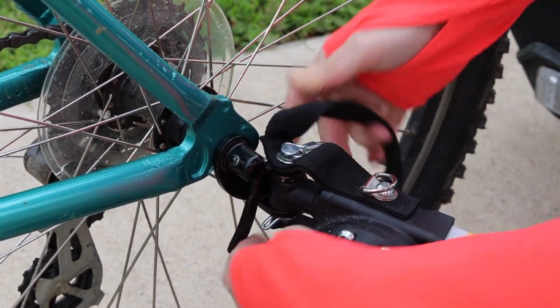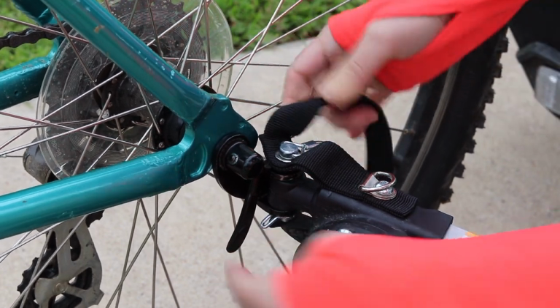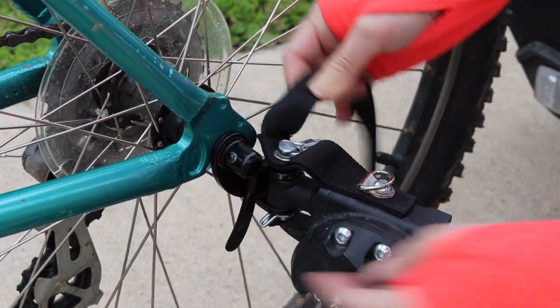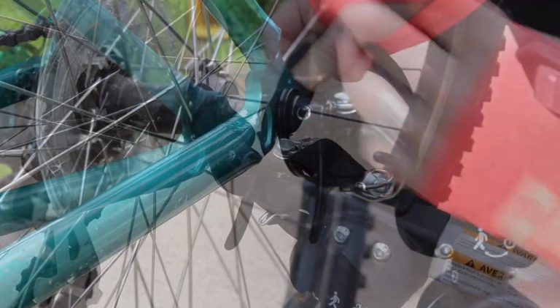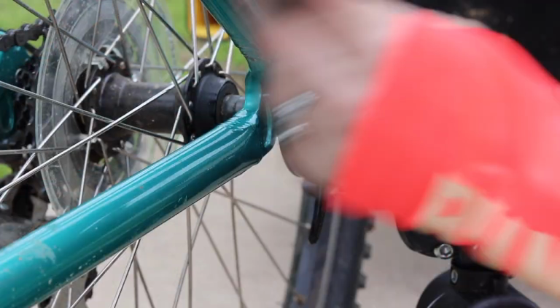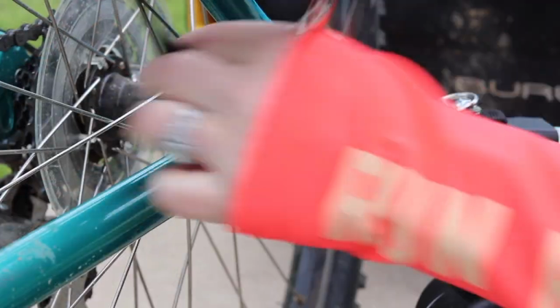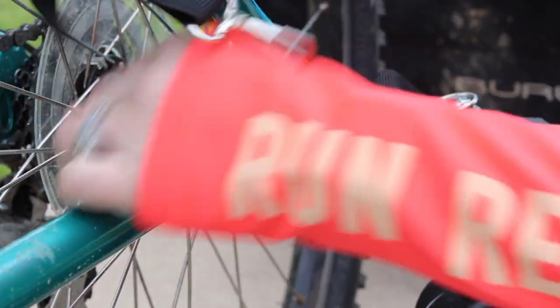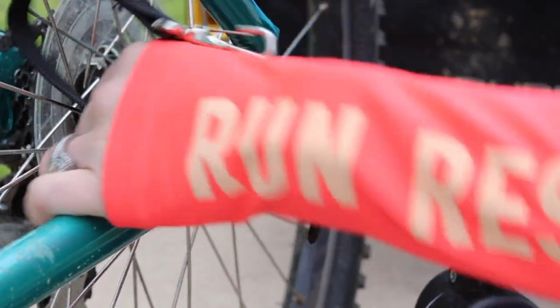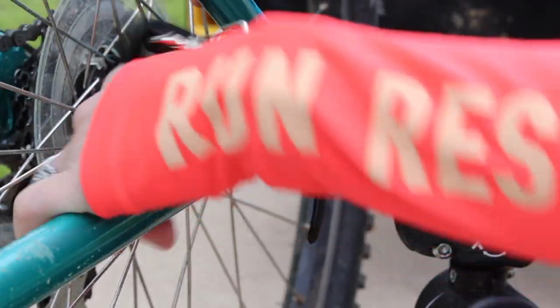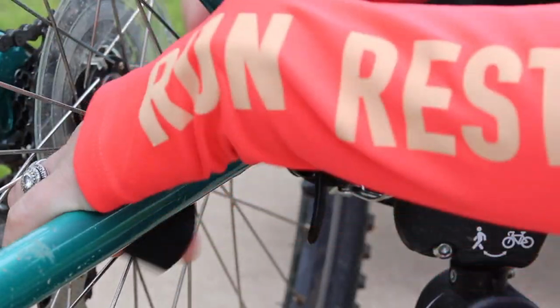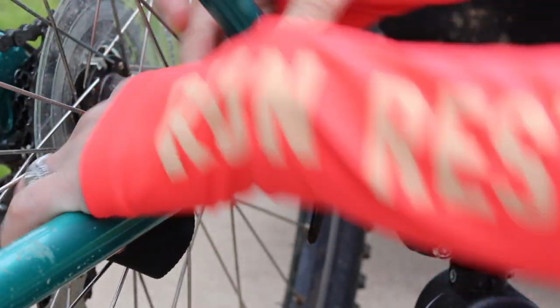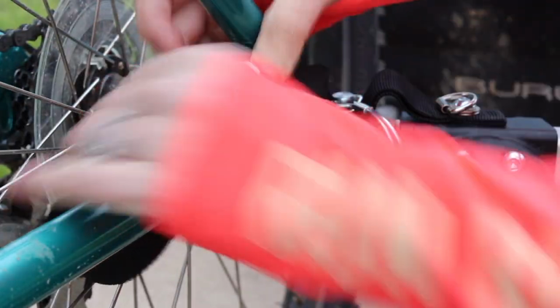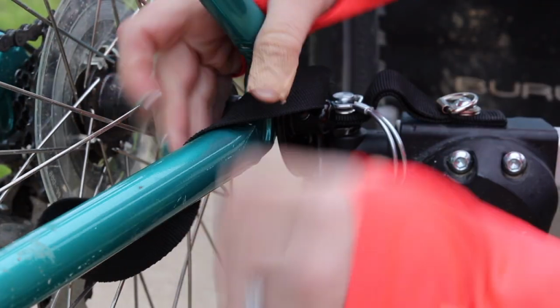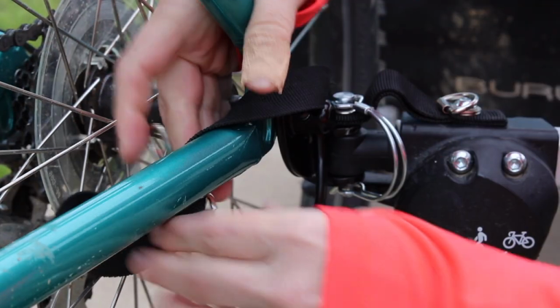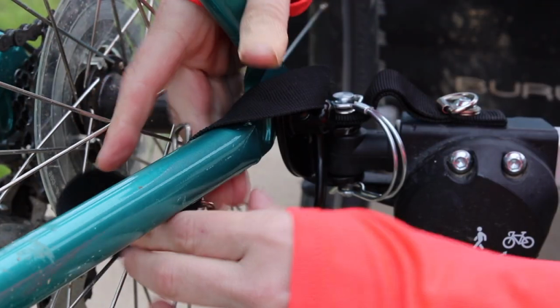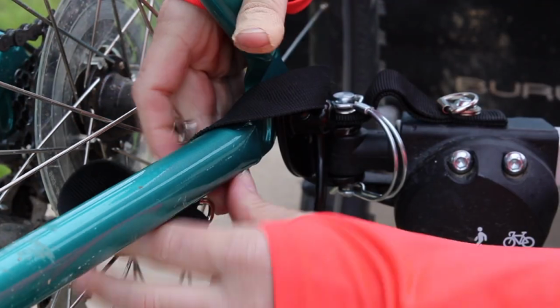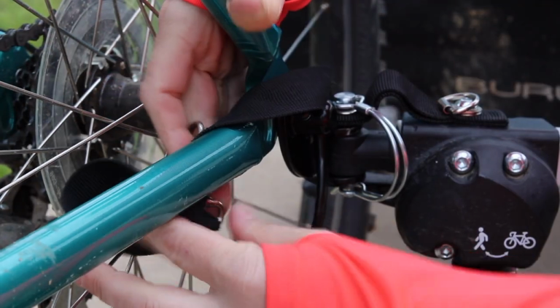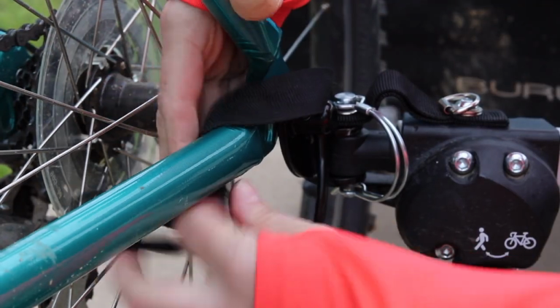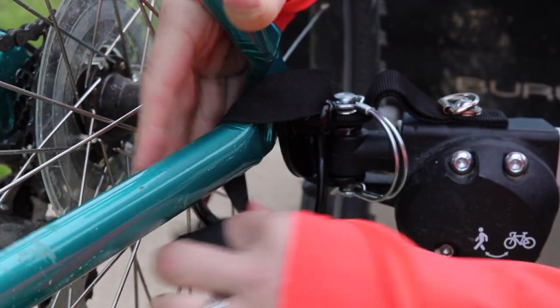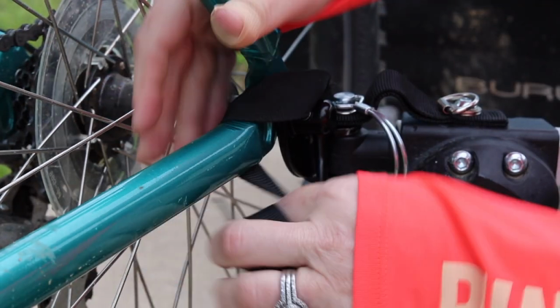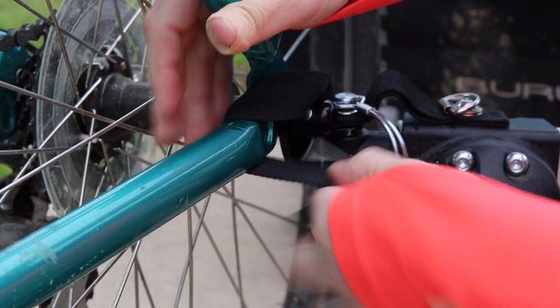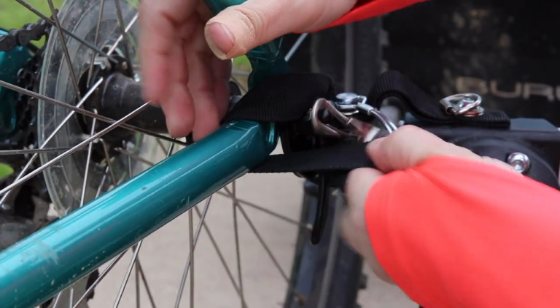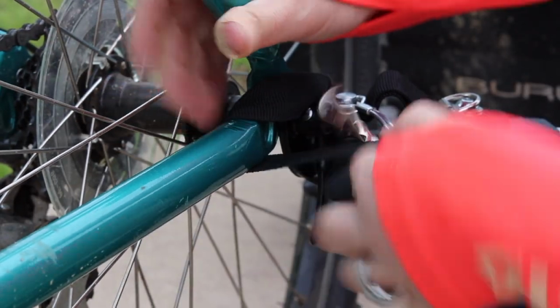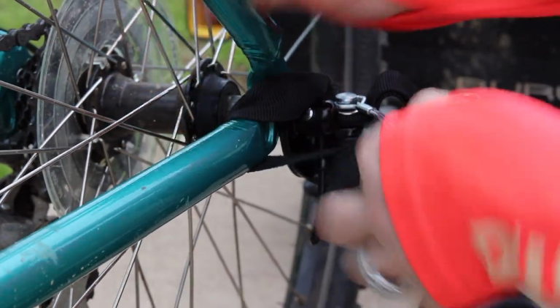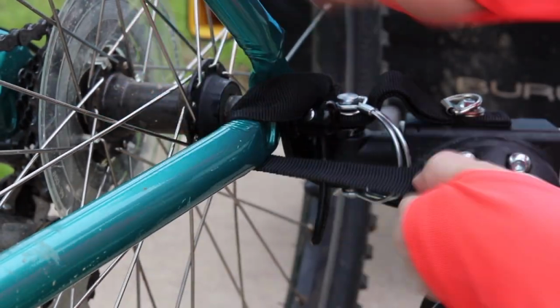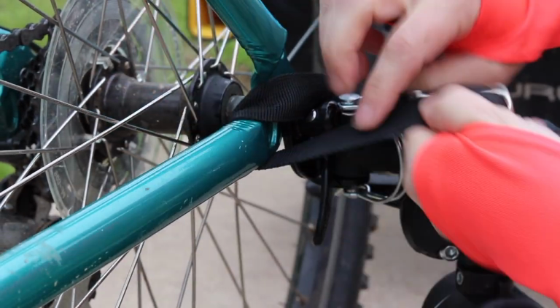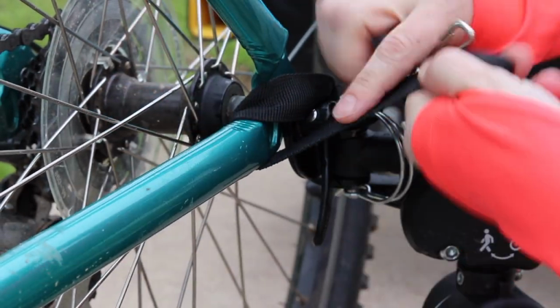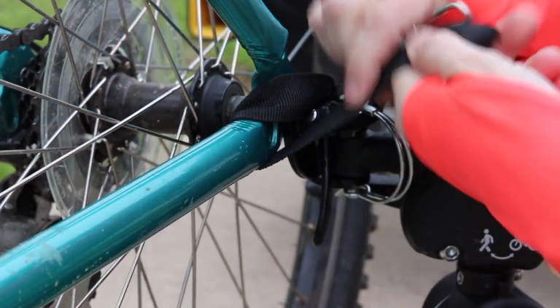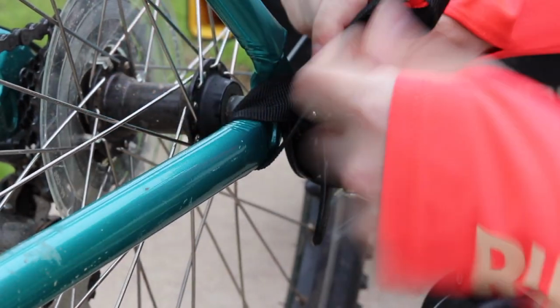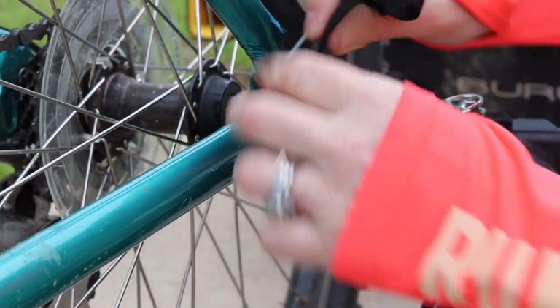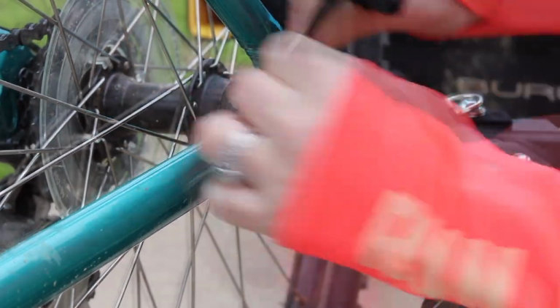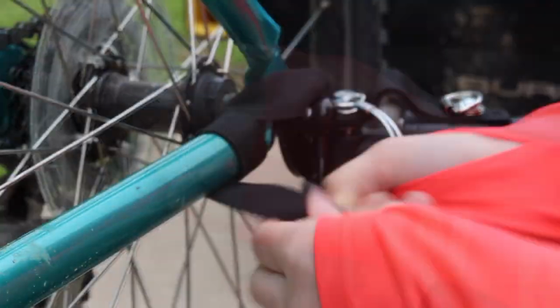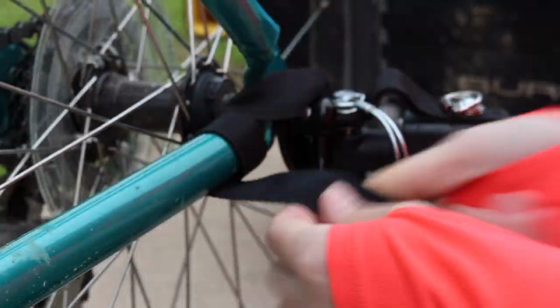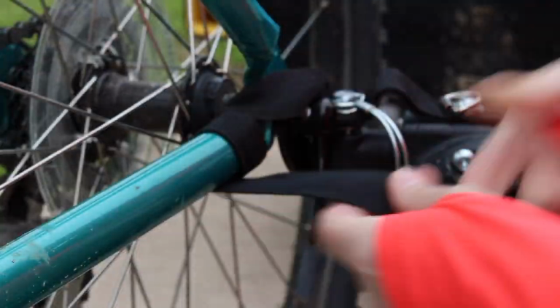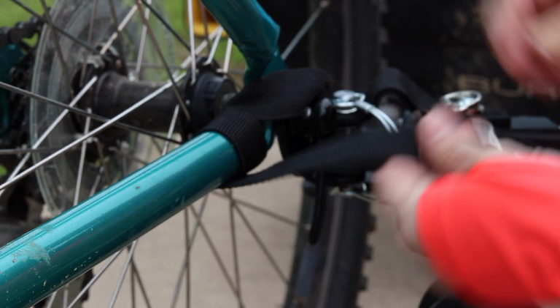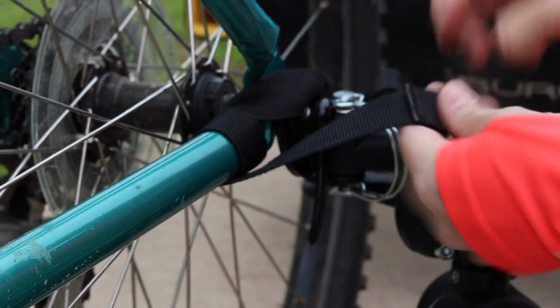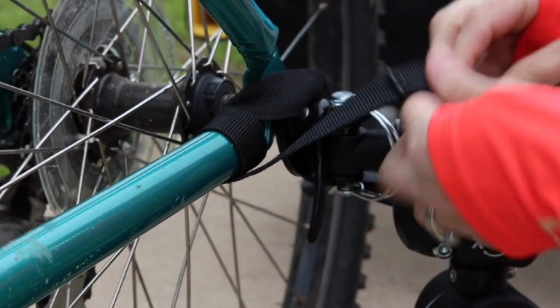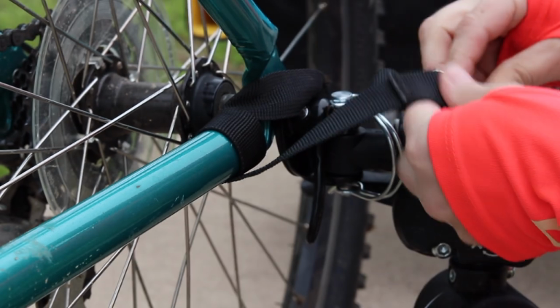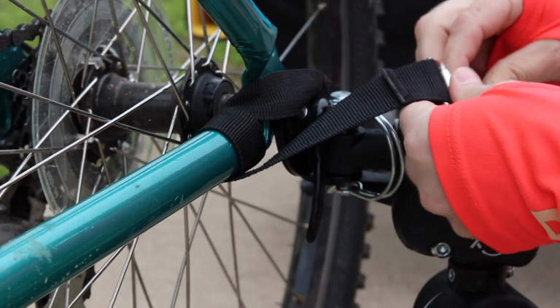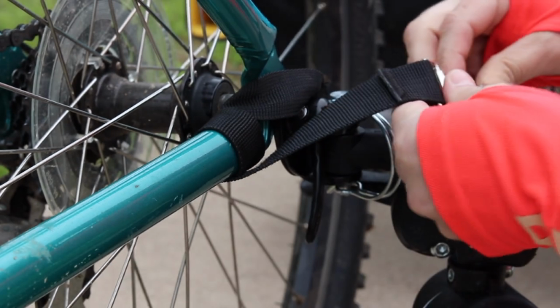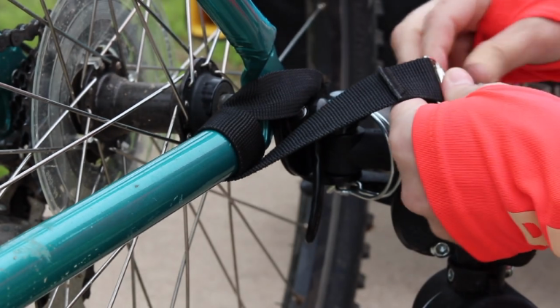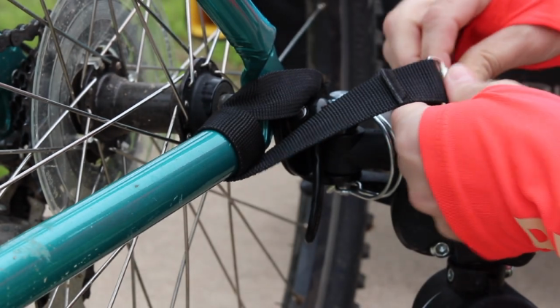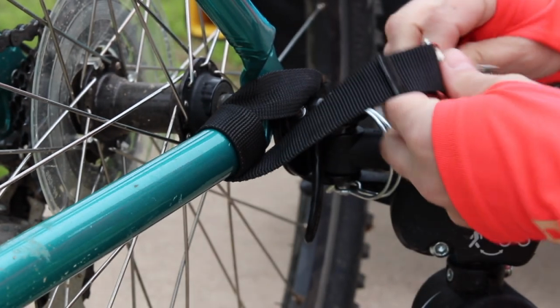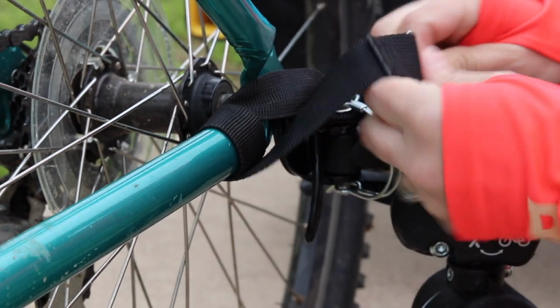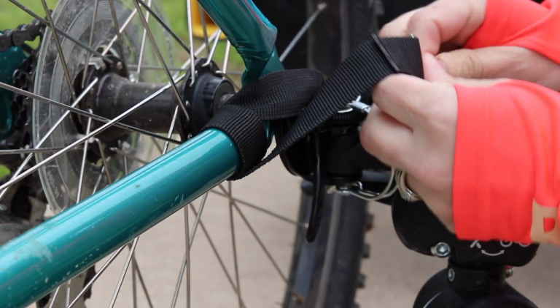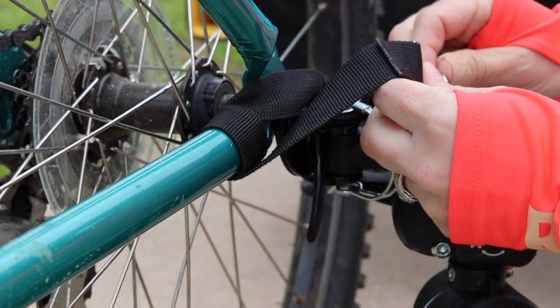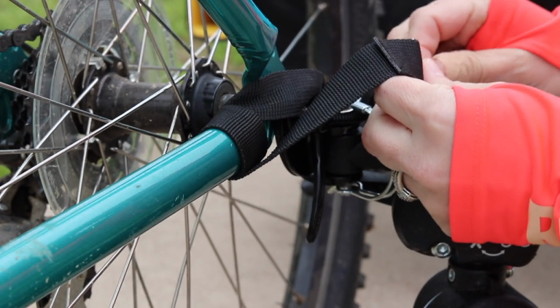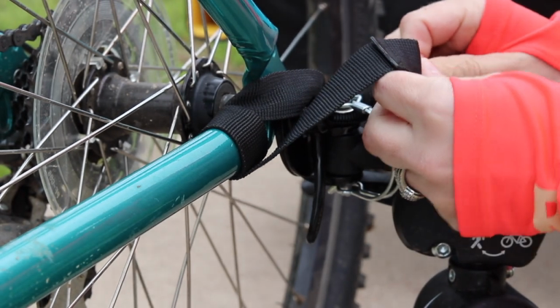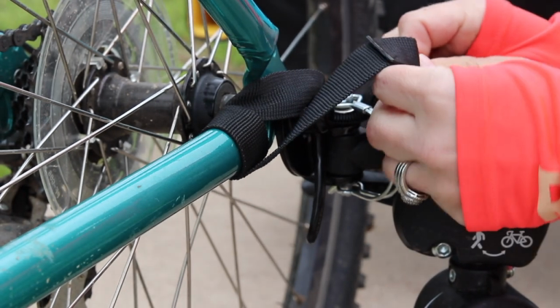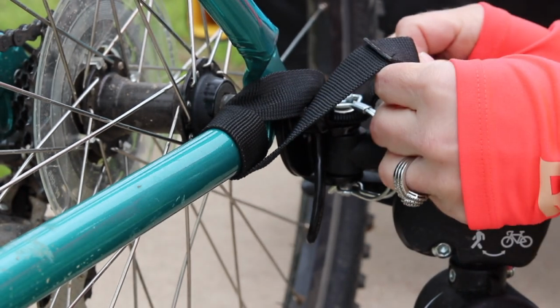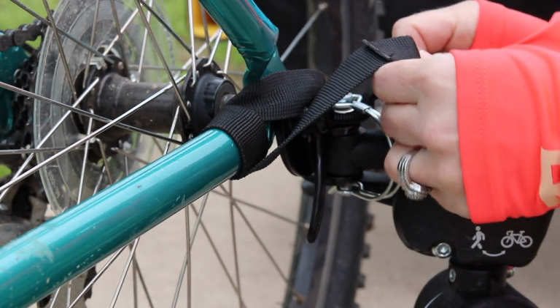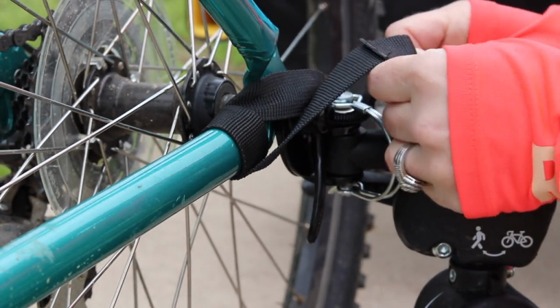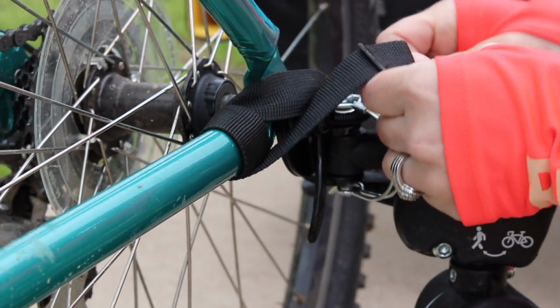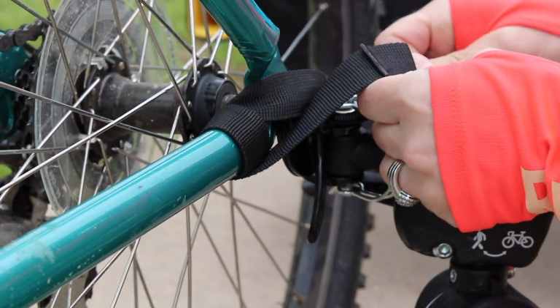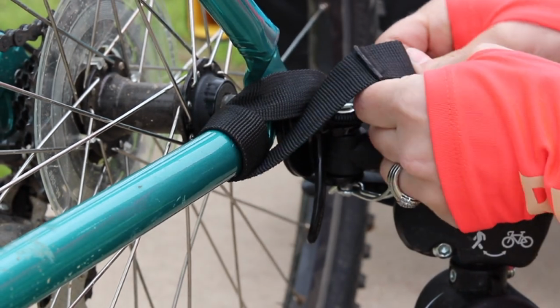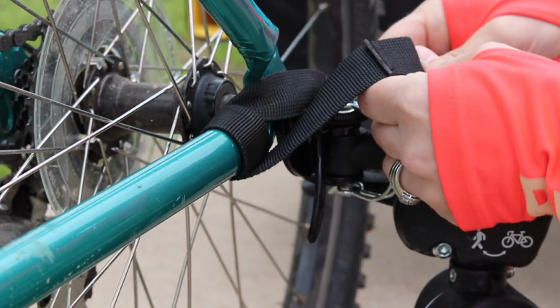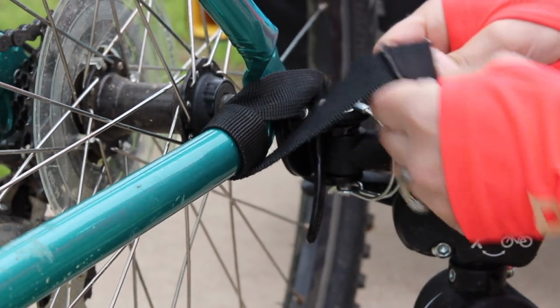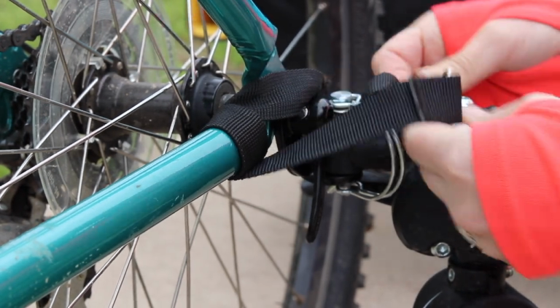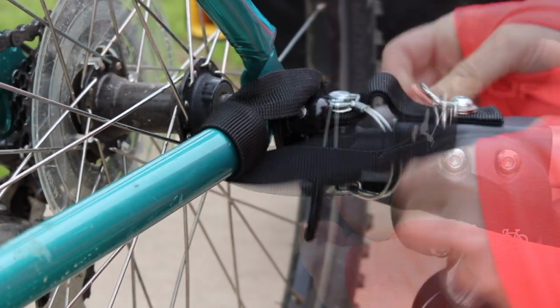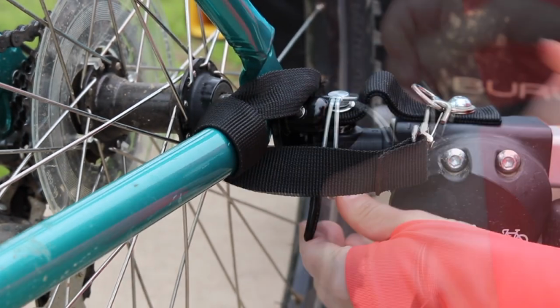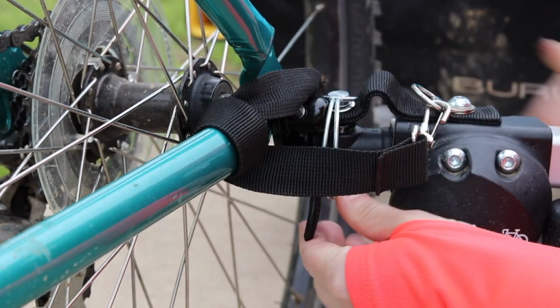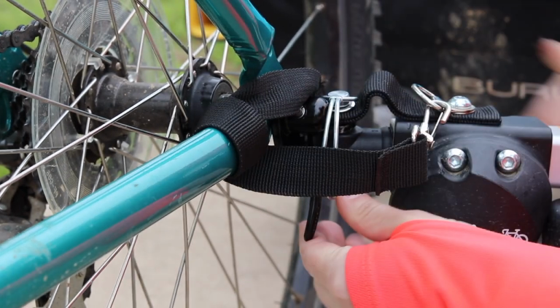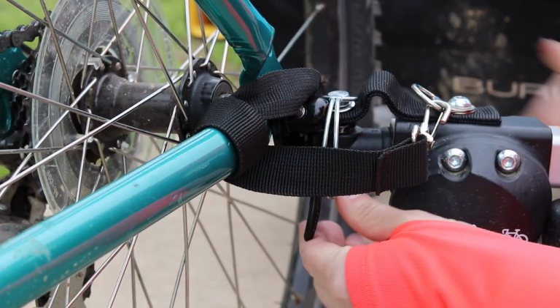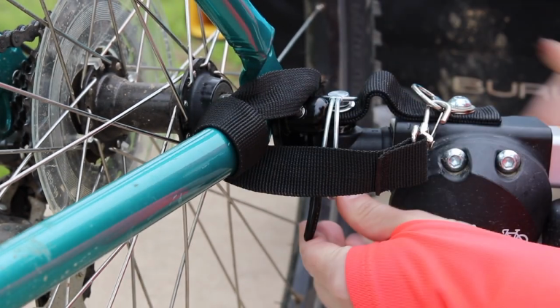As an additional safety measure, wrap the nylon strap around the frame of your bike and secure it to the tow arm by clipping it to the D-ring.